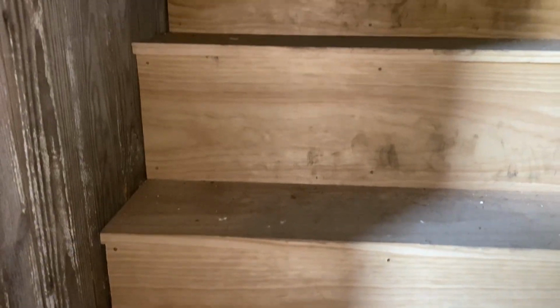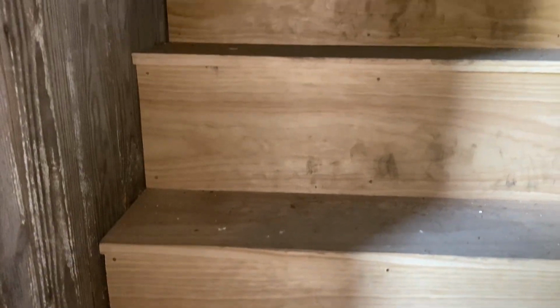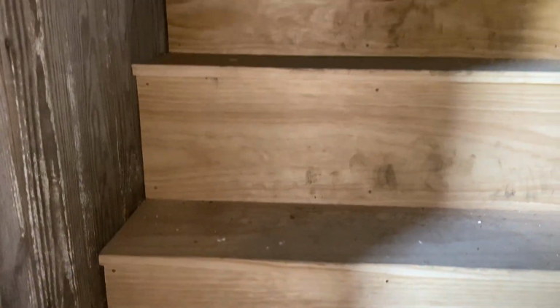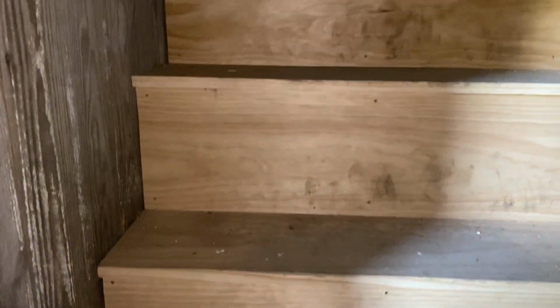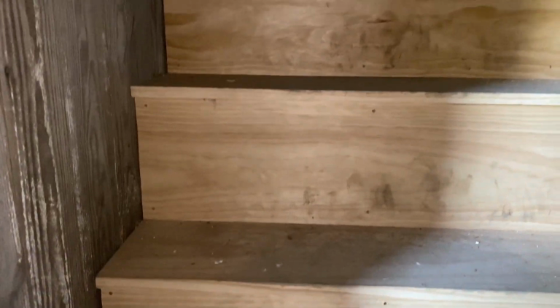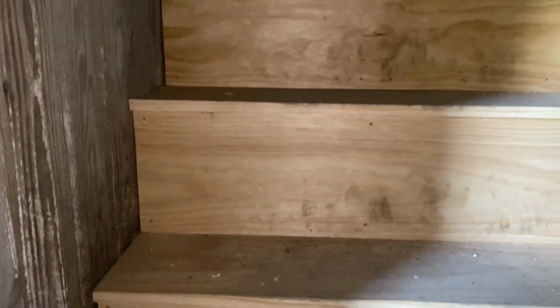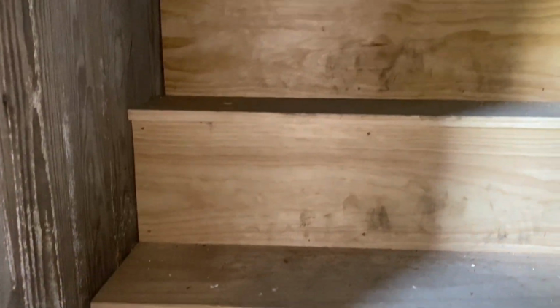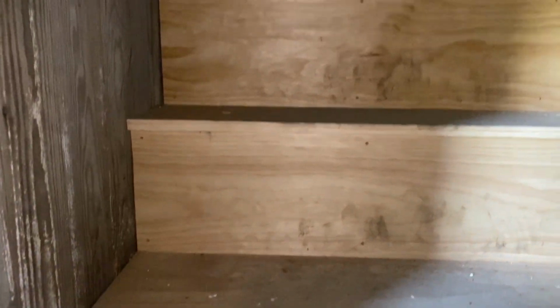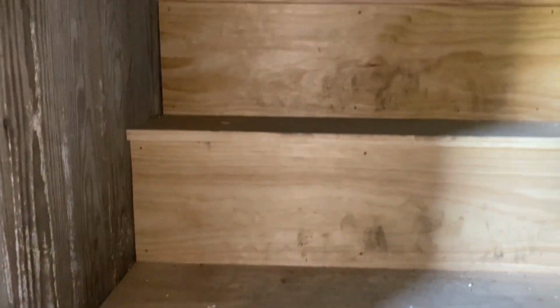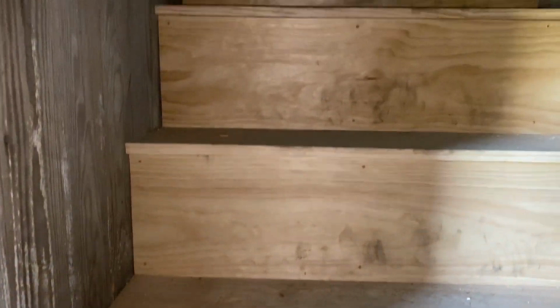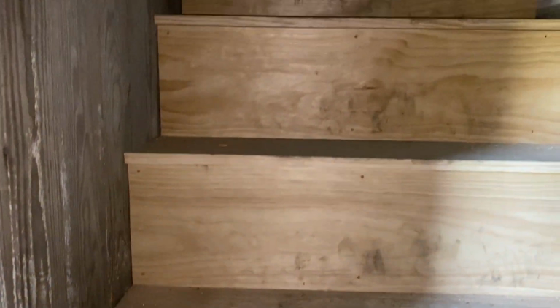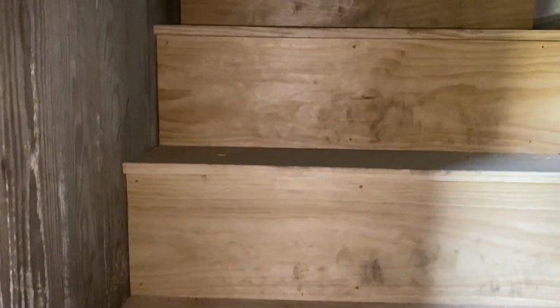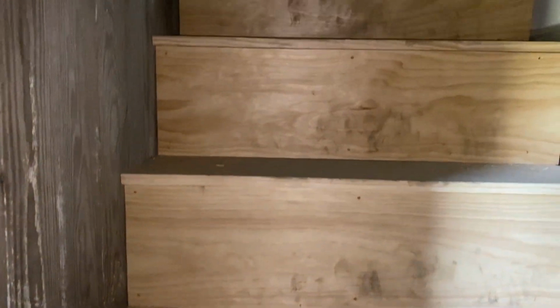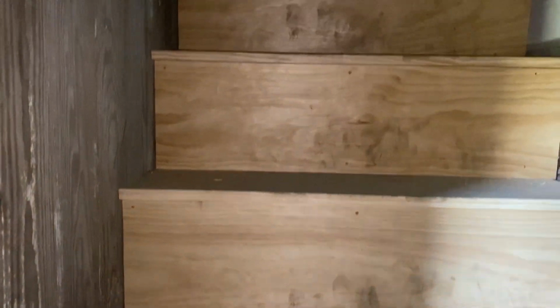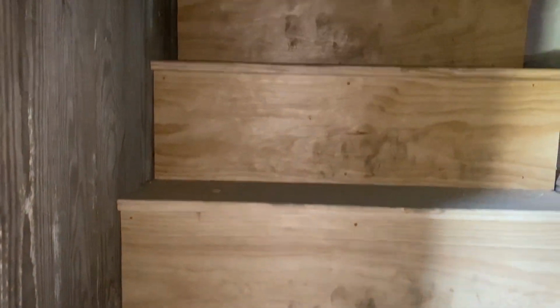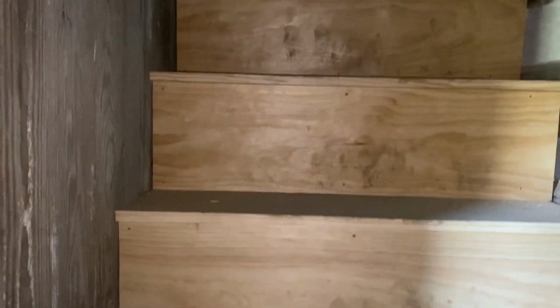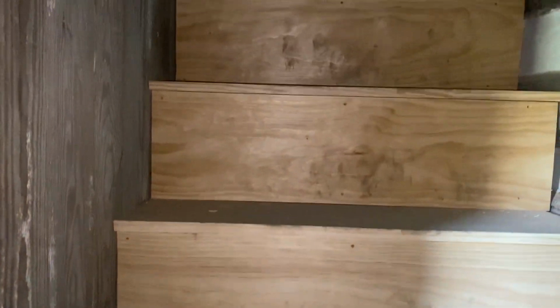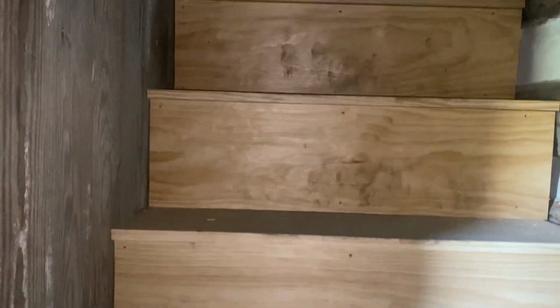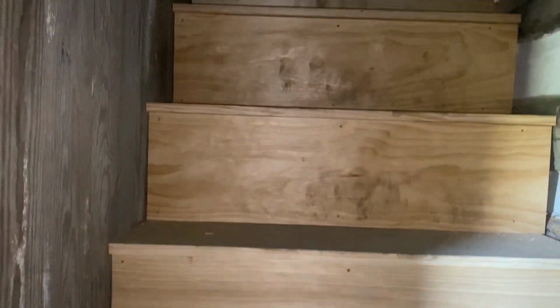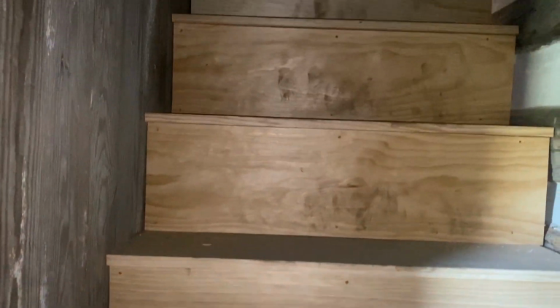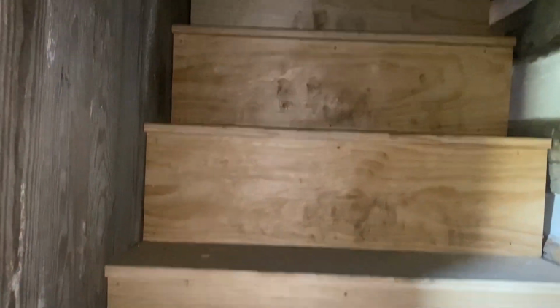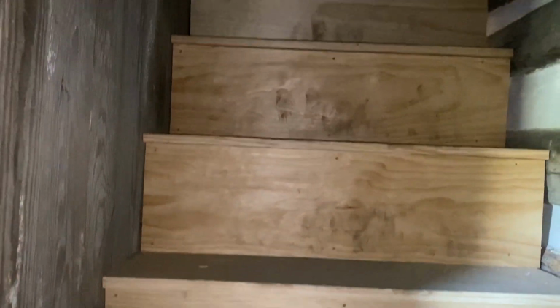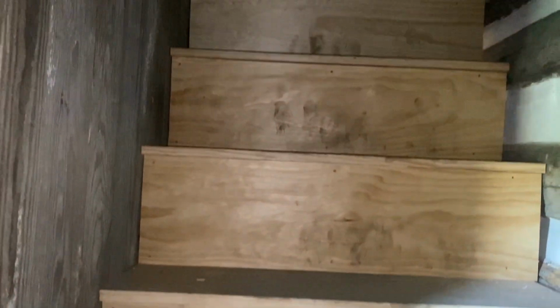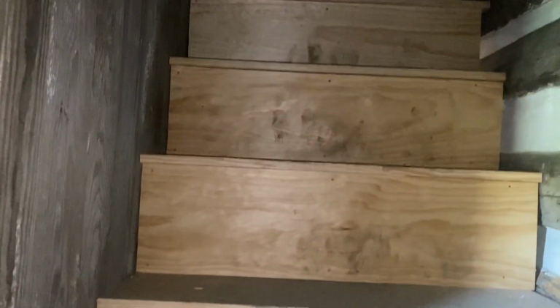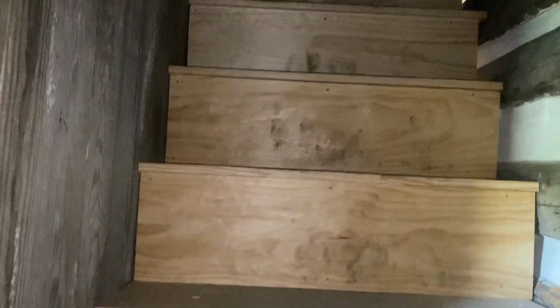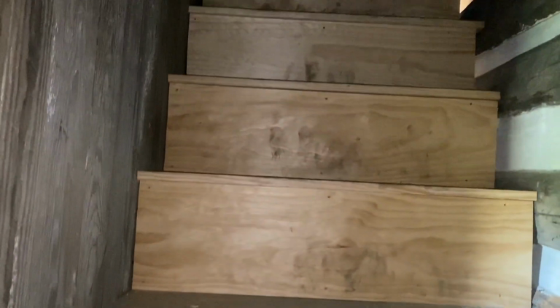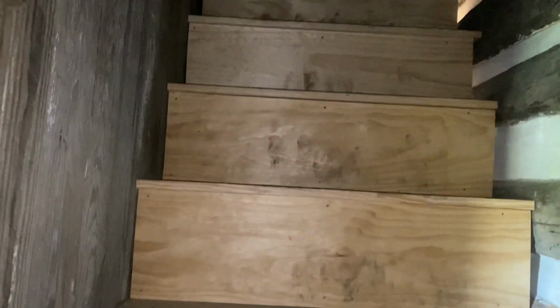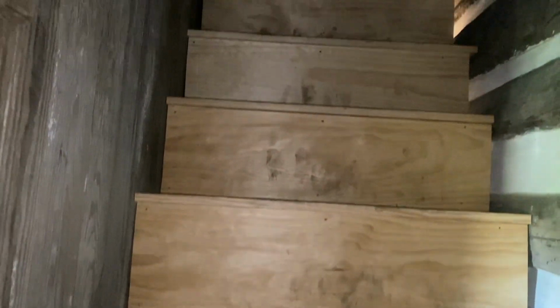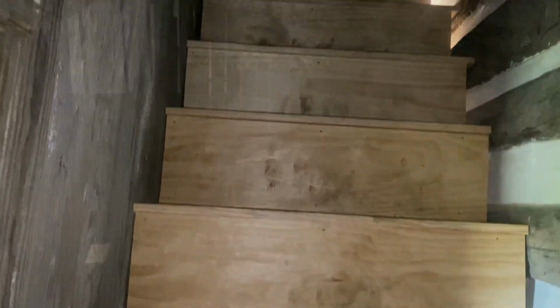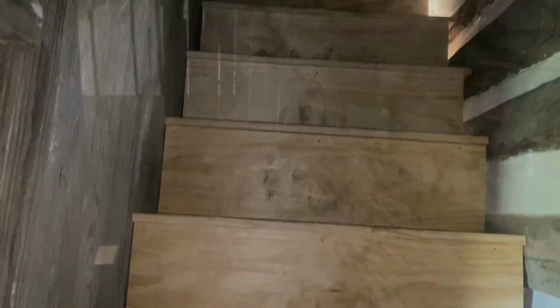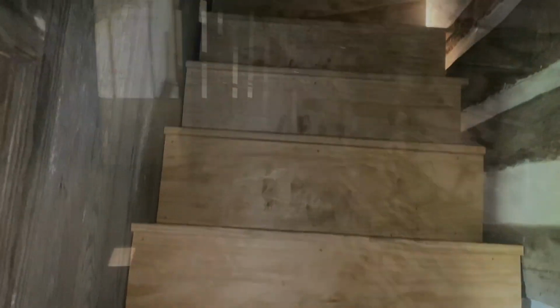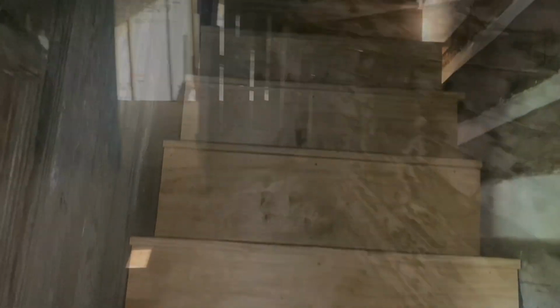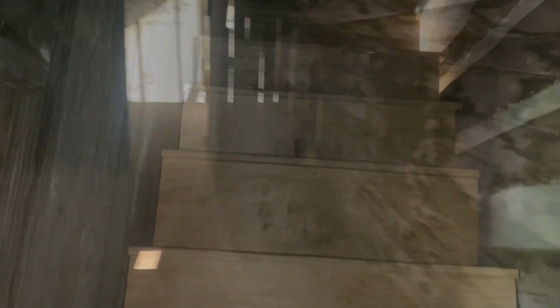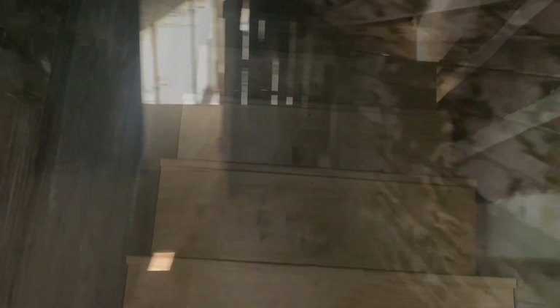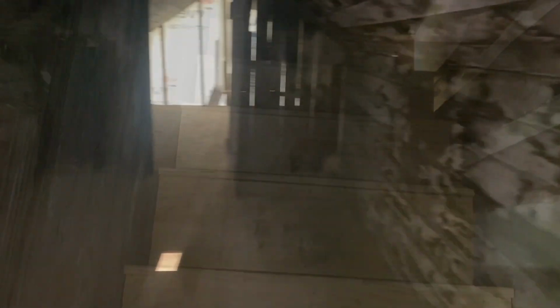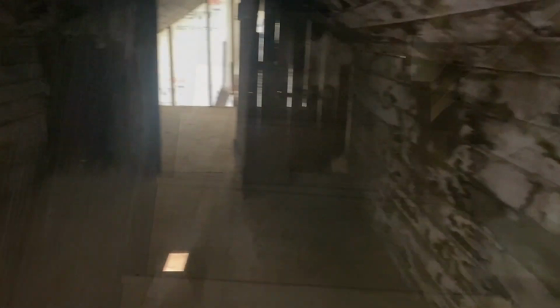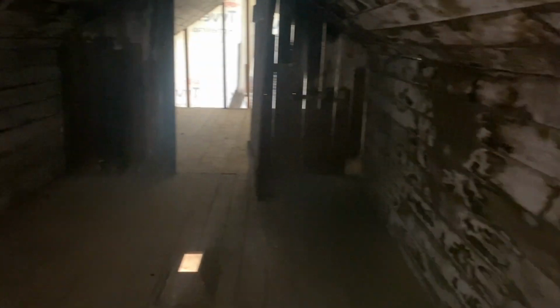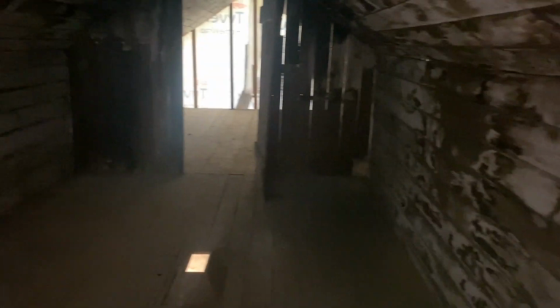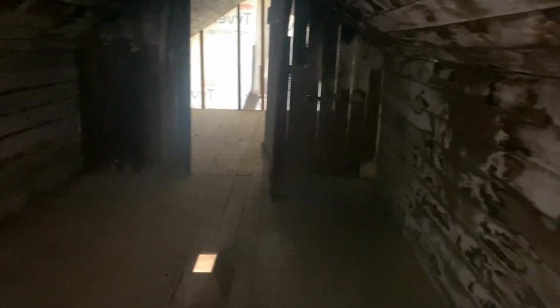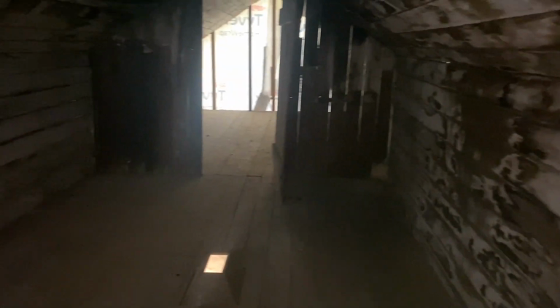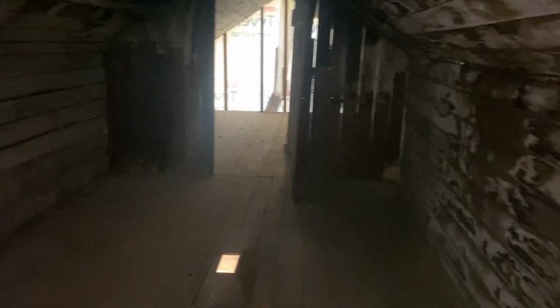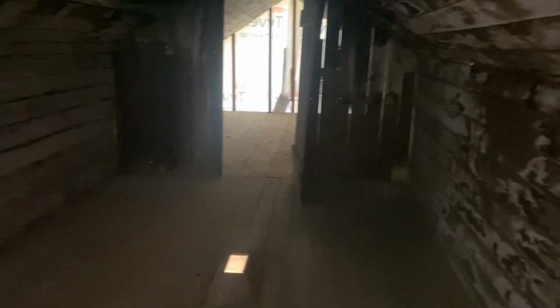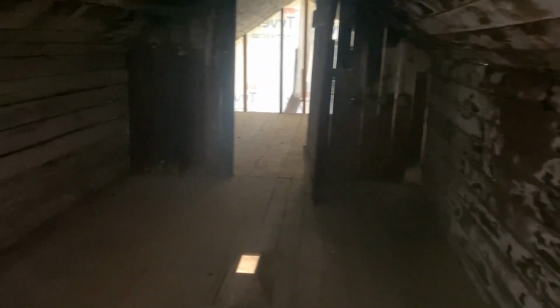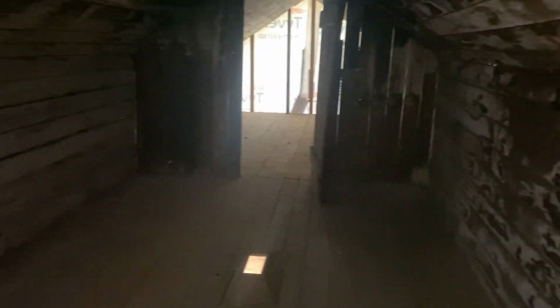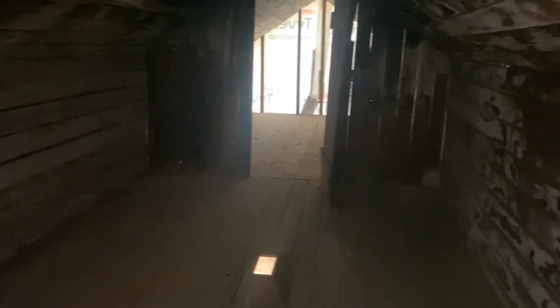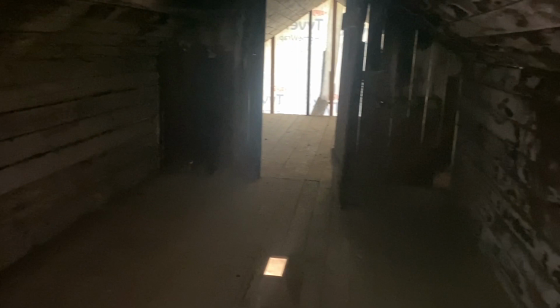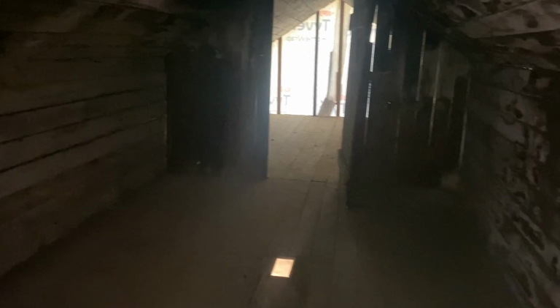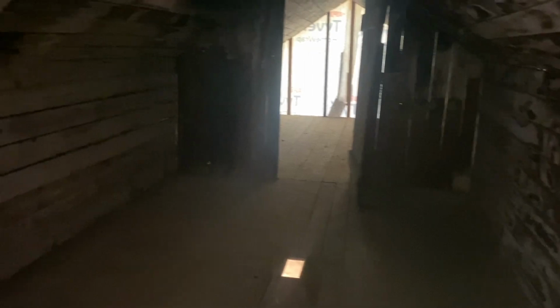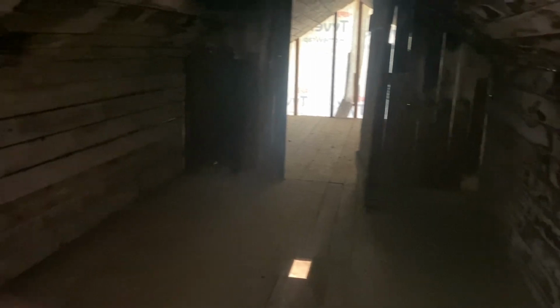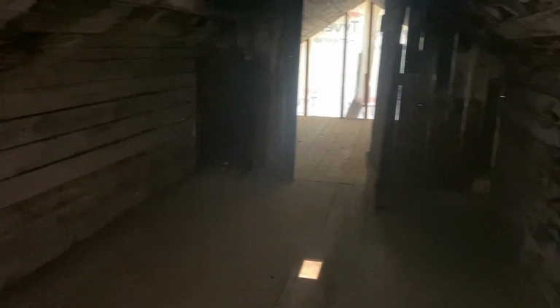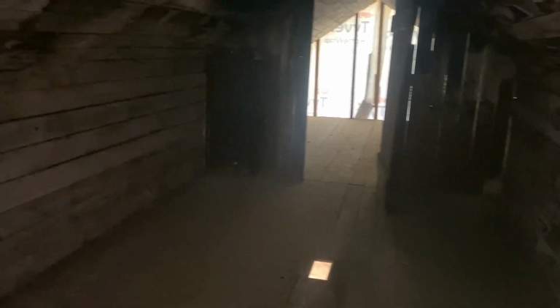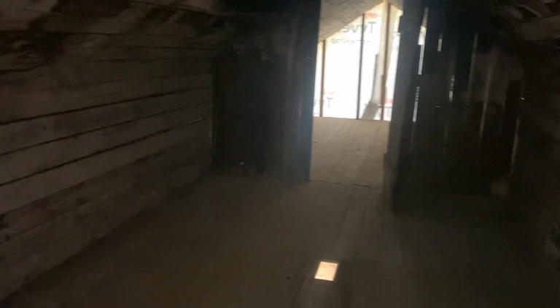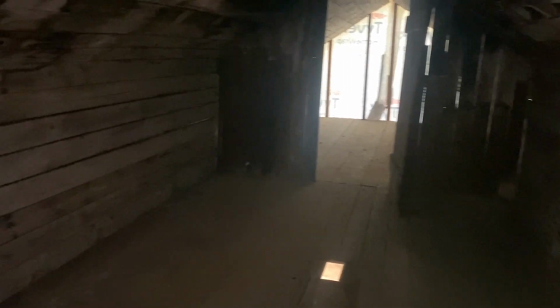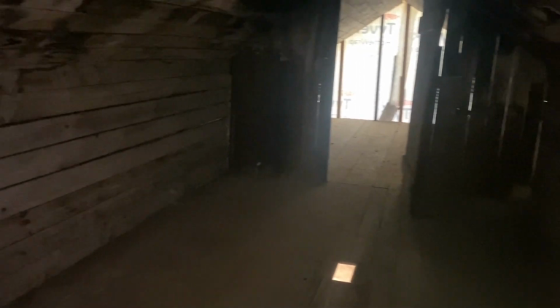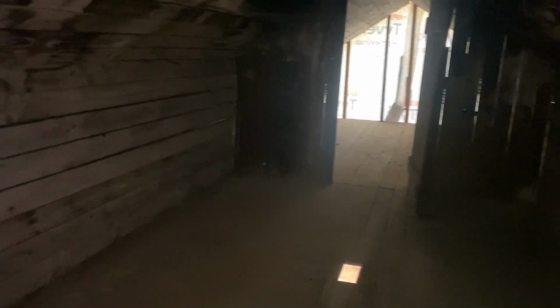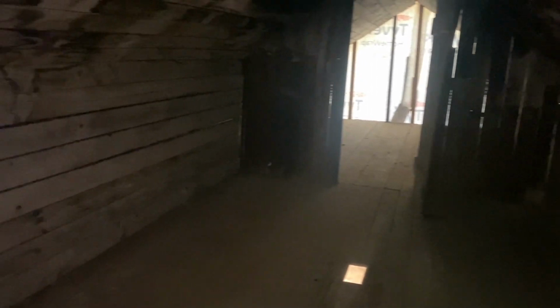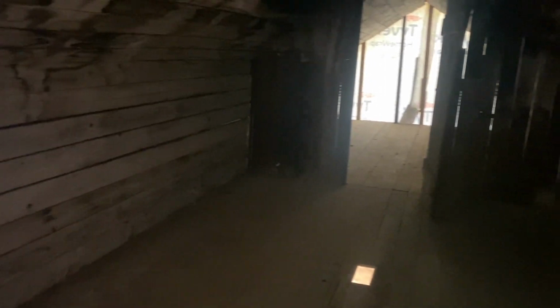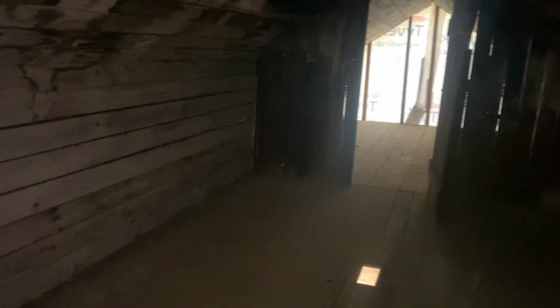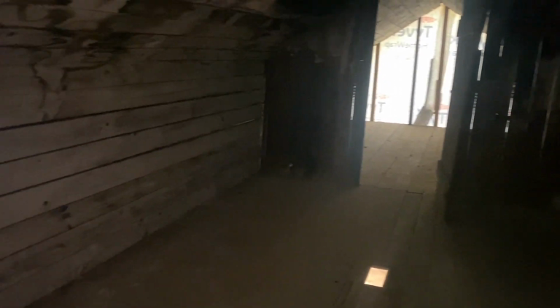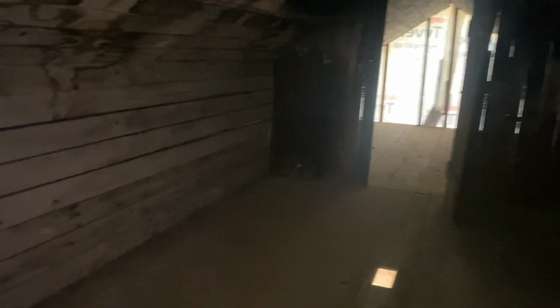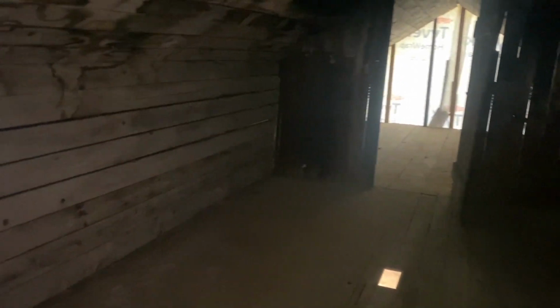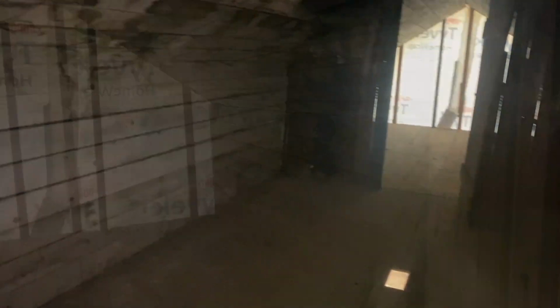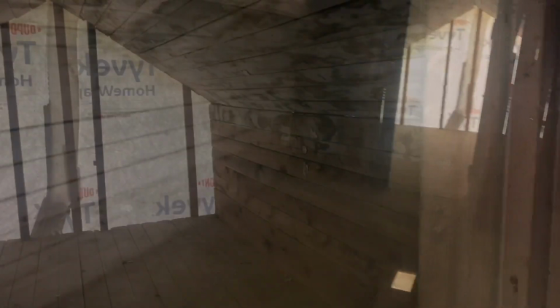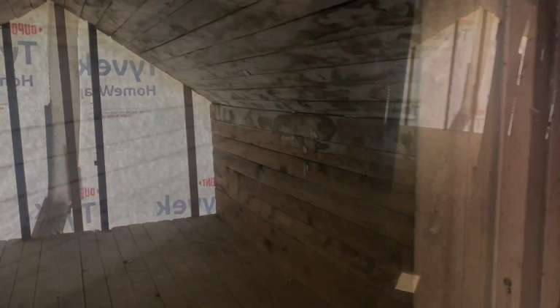The building also has a second floor that is believed to have been where the pastor lived. The project plans to convert it into an office space.